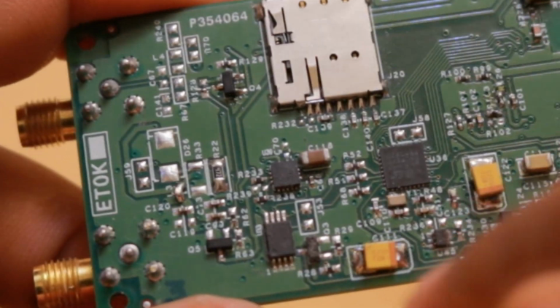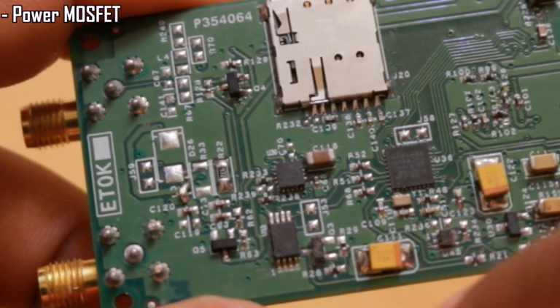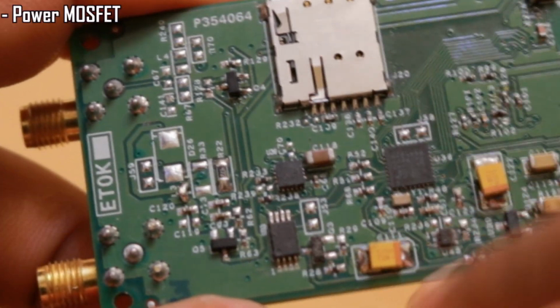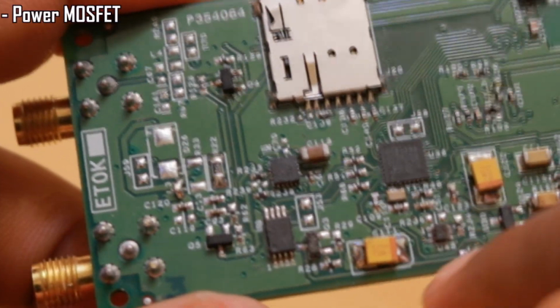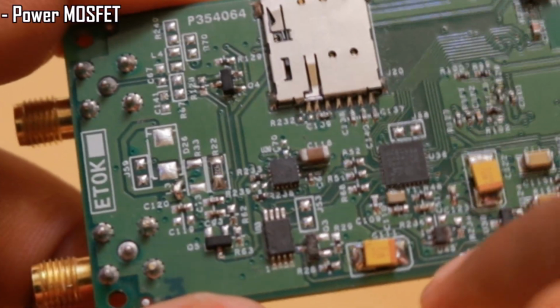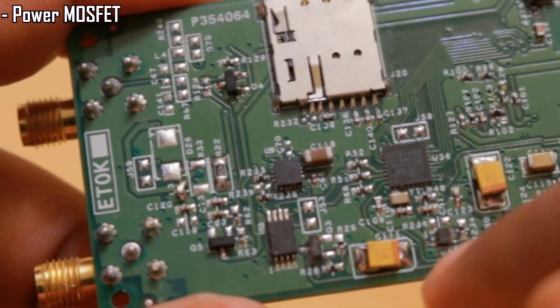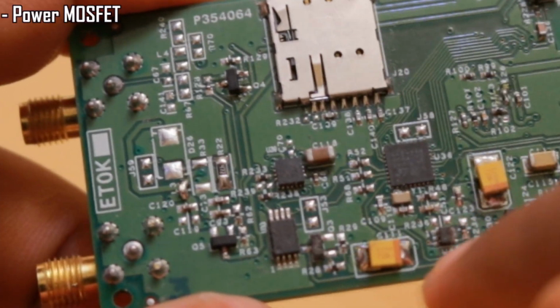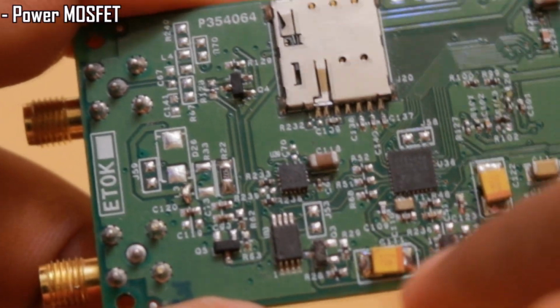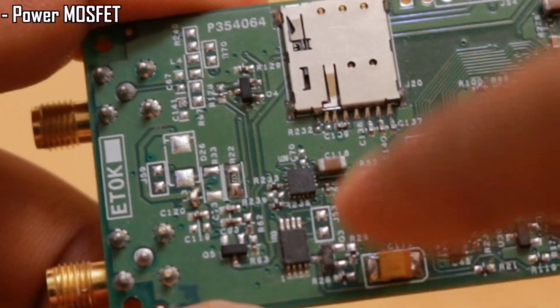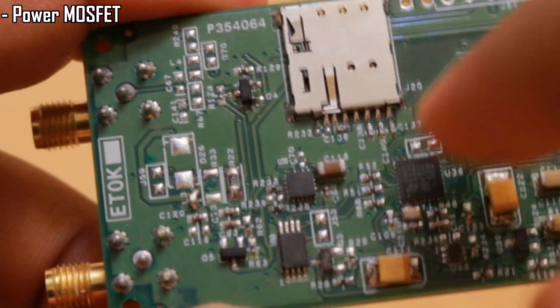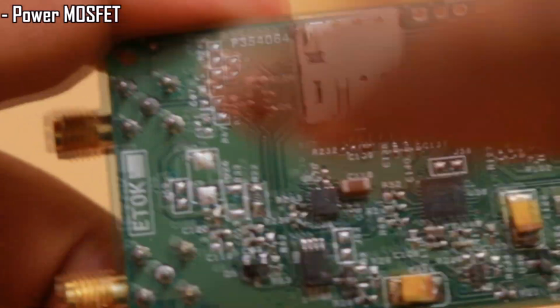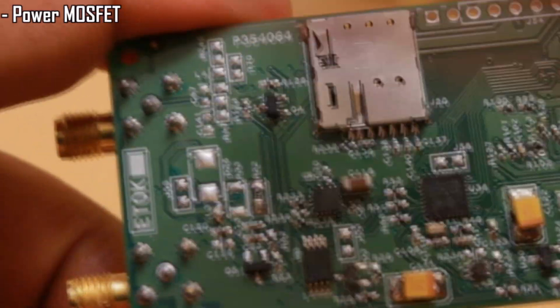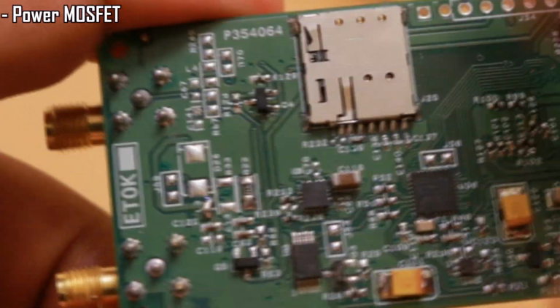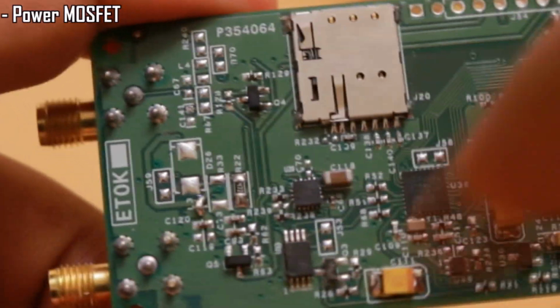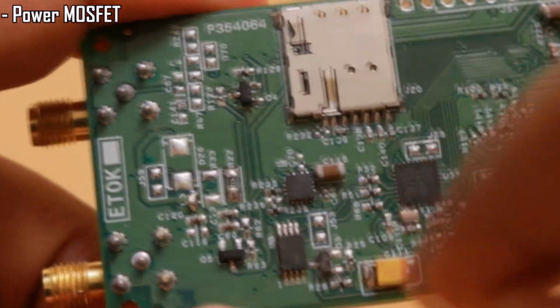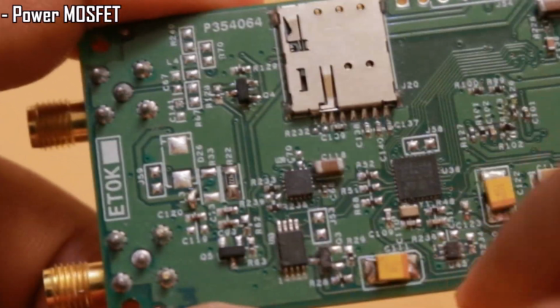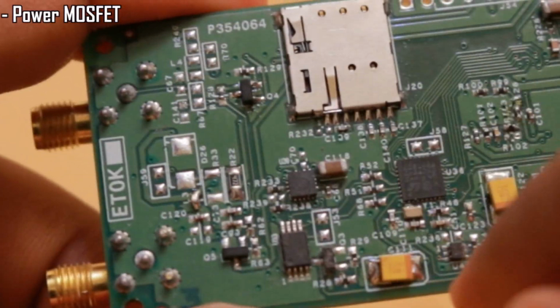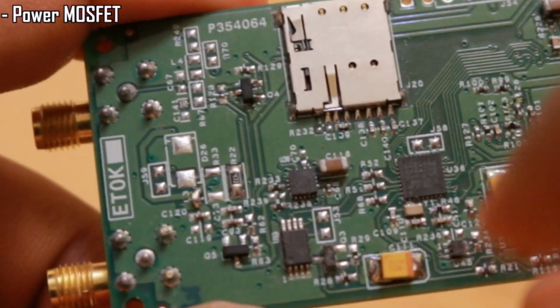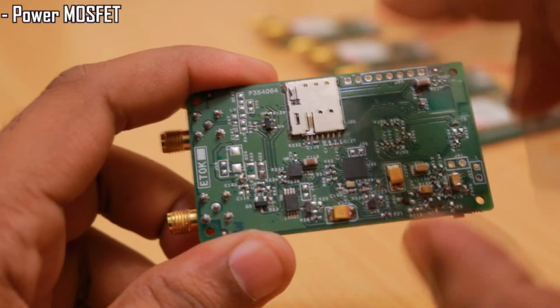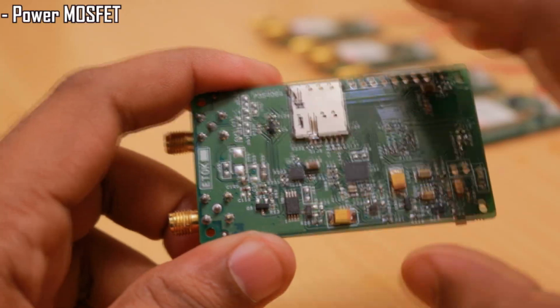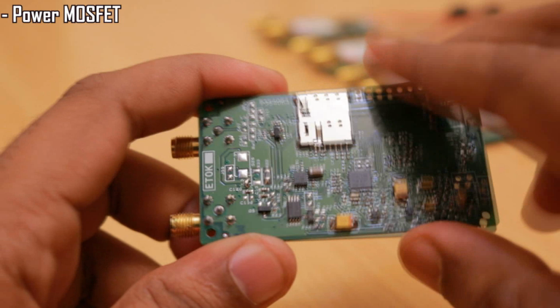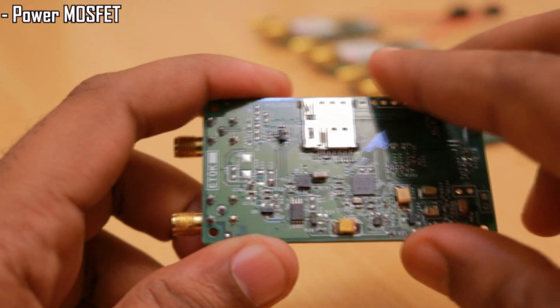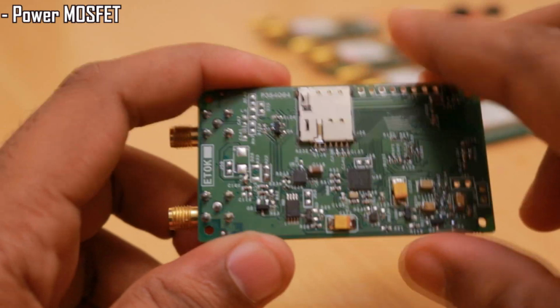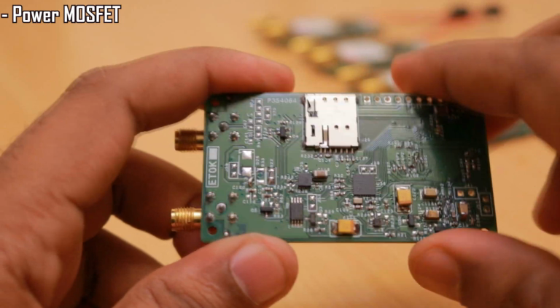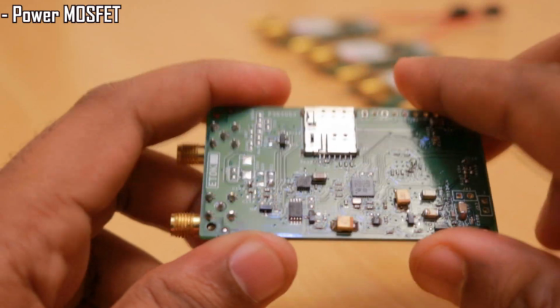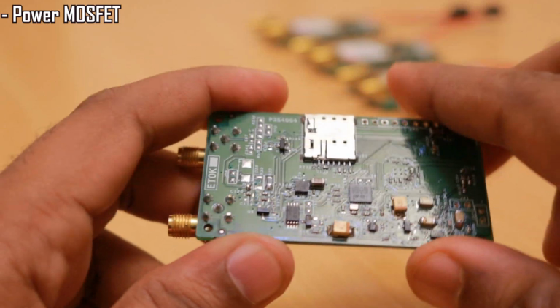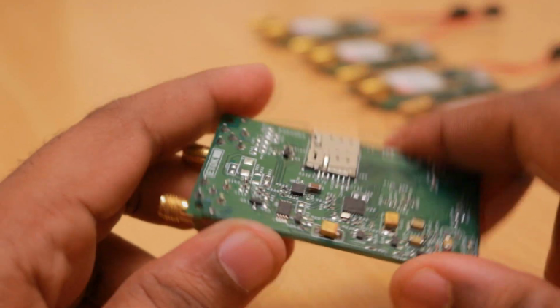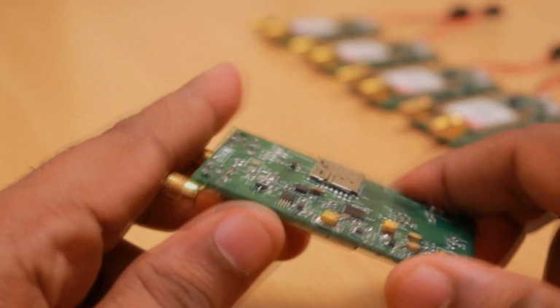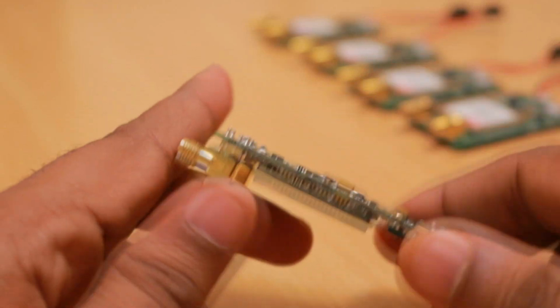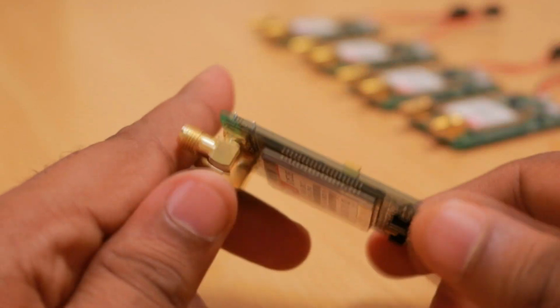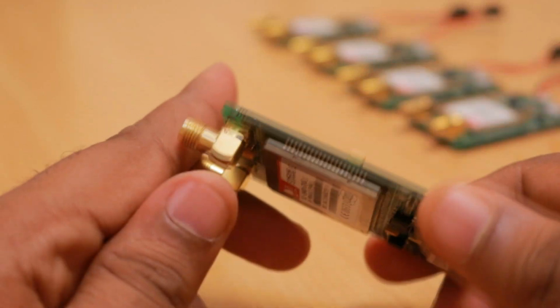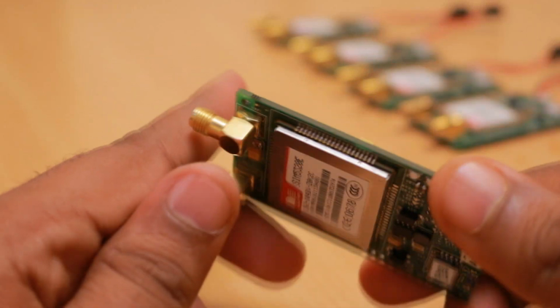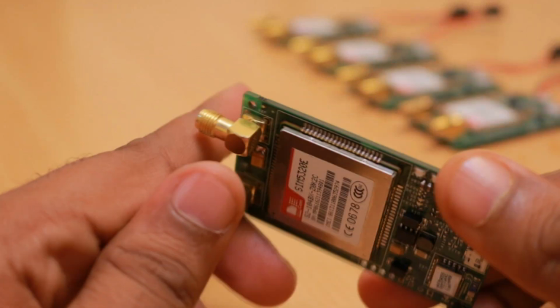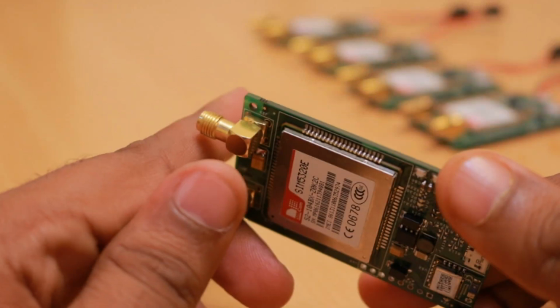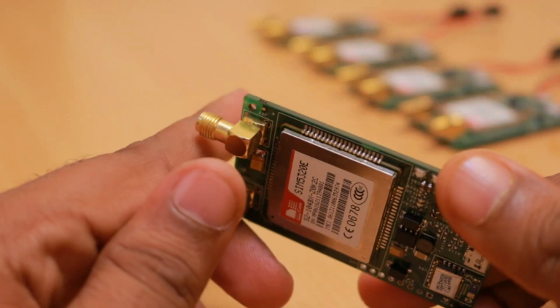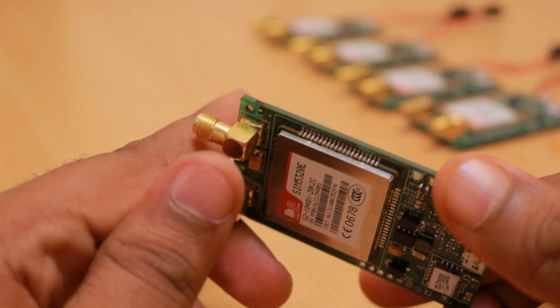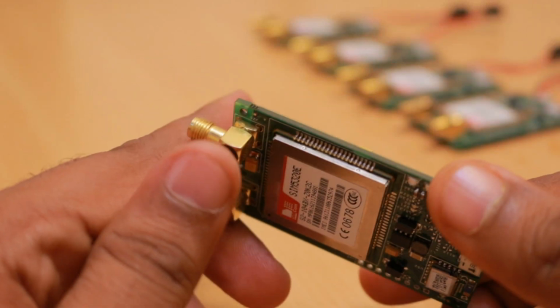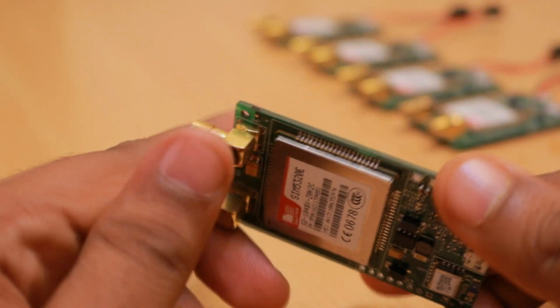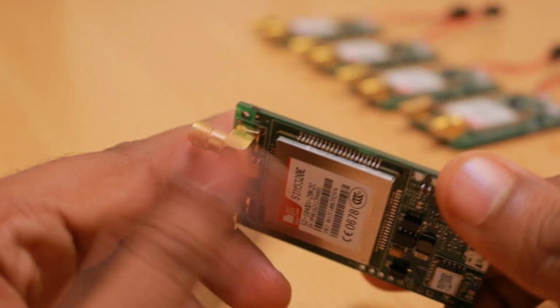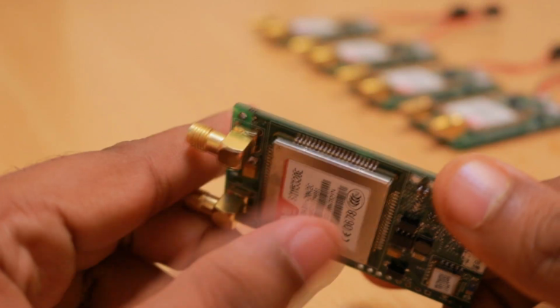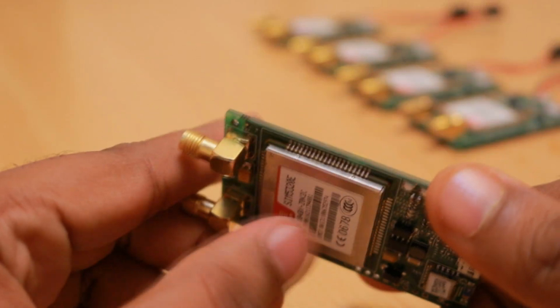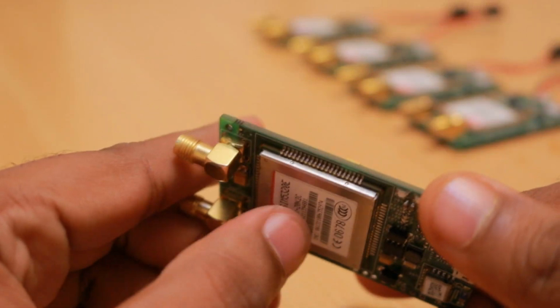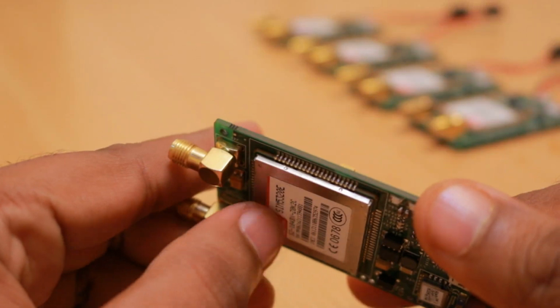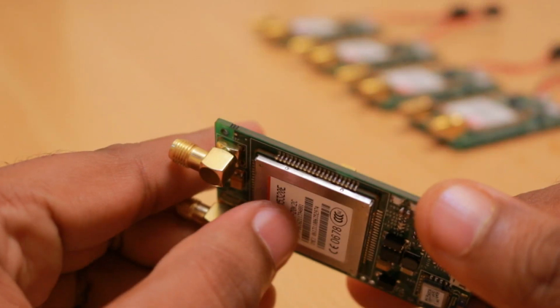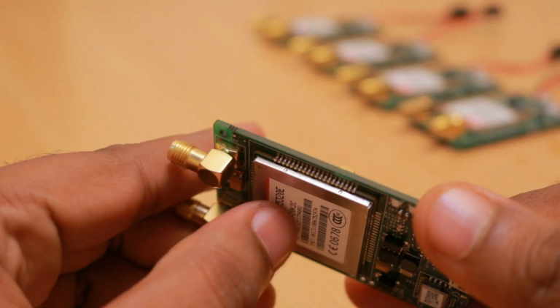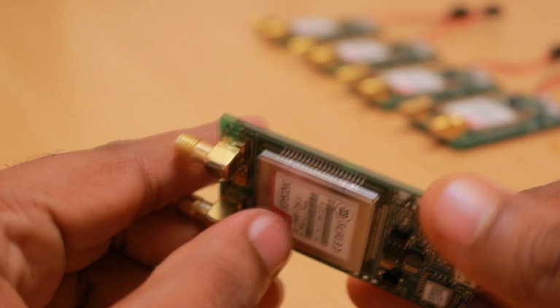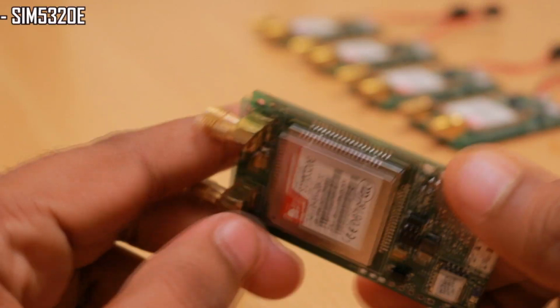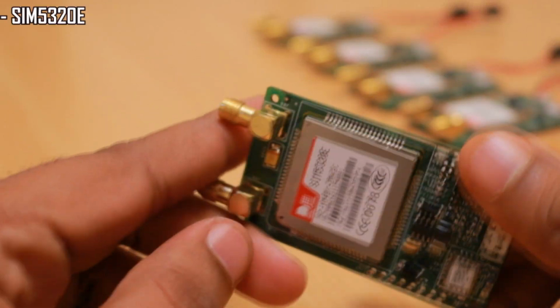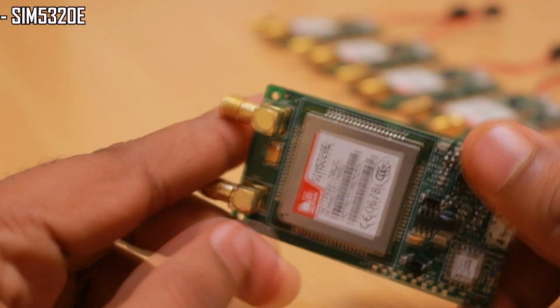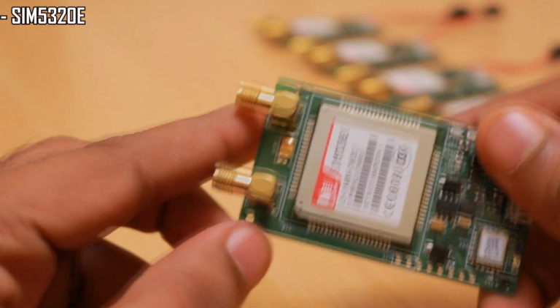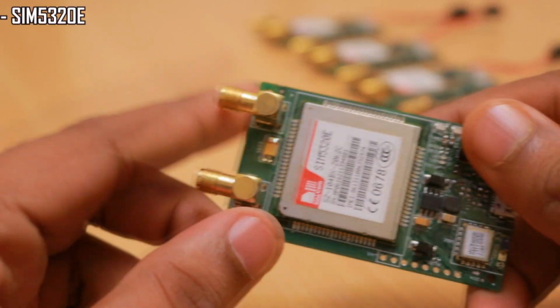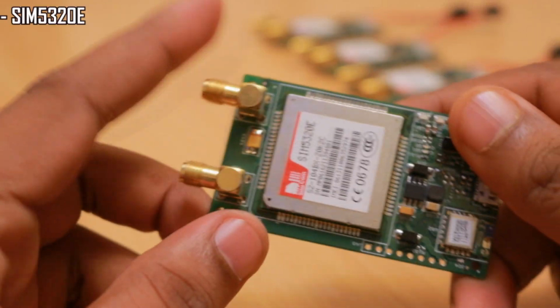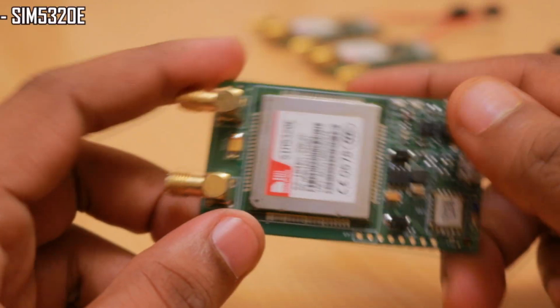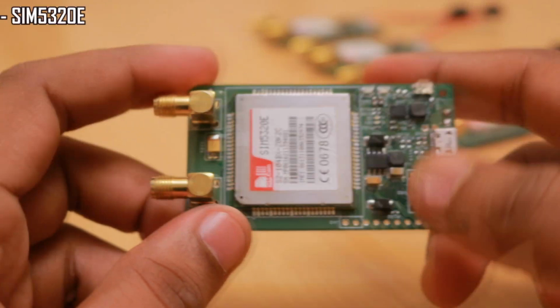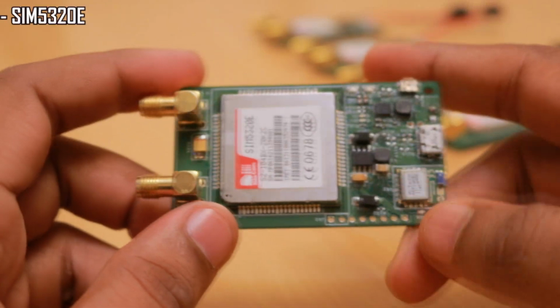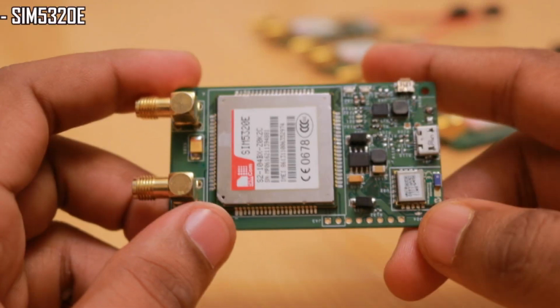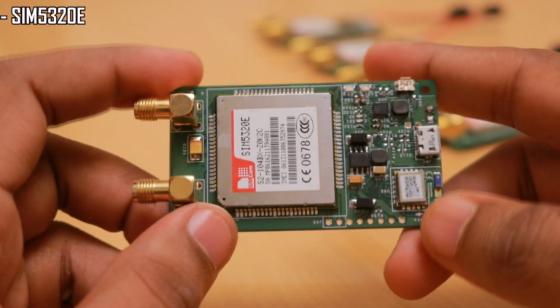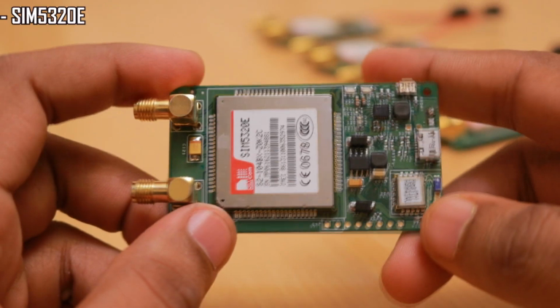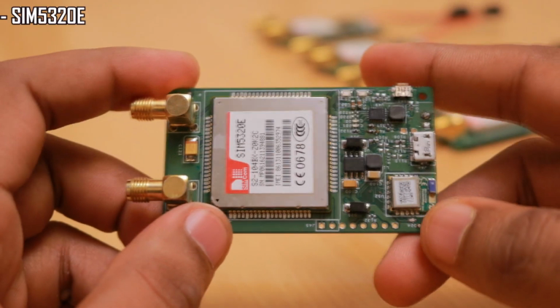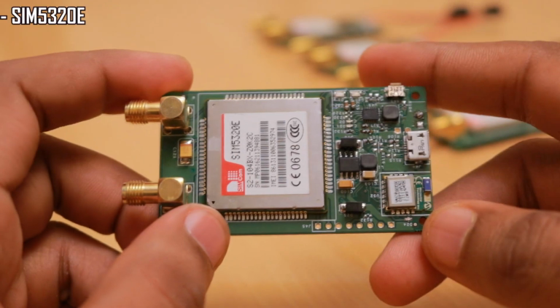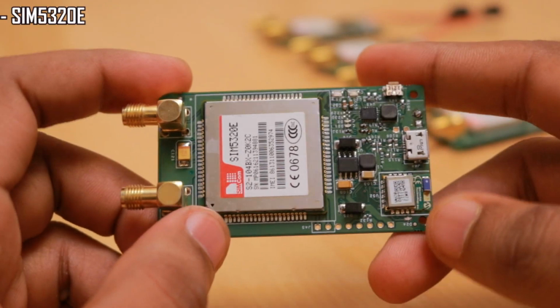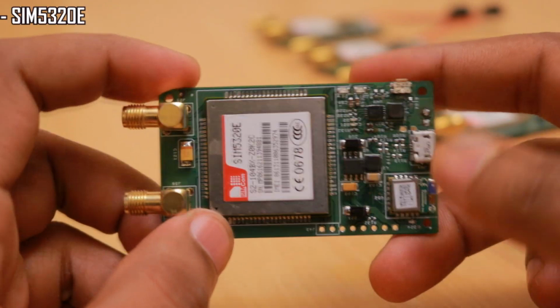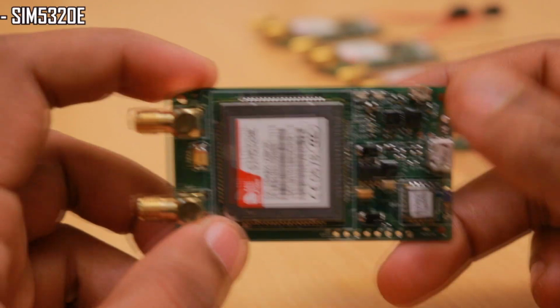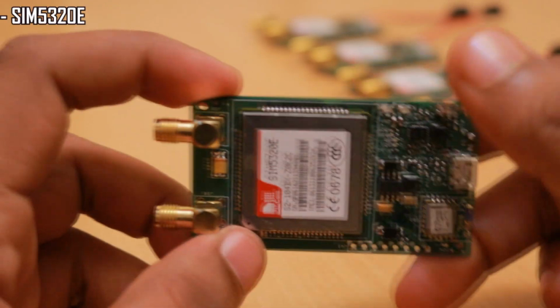This is the power MOSFET — the single MOSFET present on this device. It can be used to control the power to the SIM5320E module.